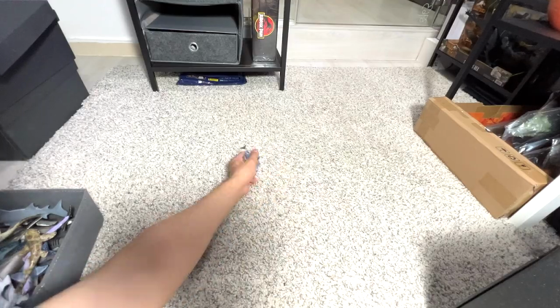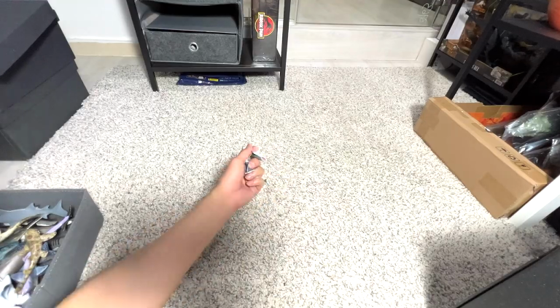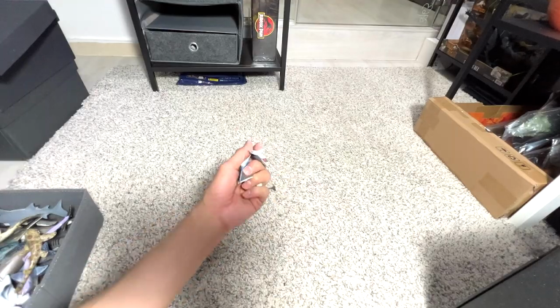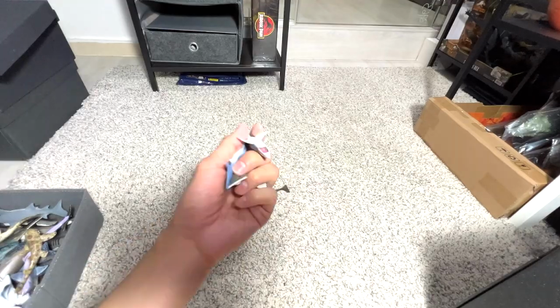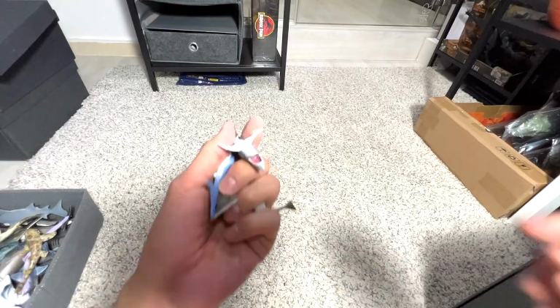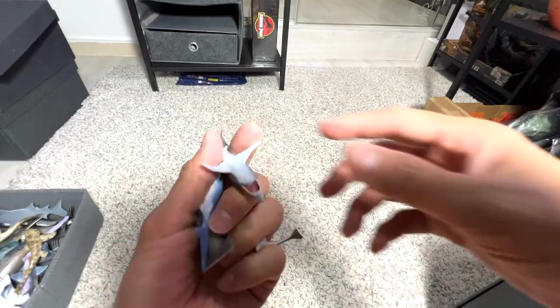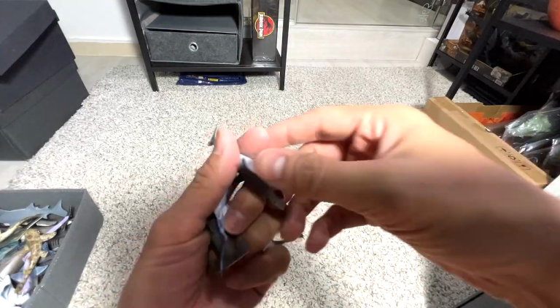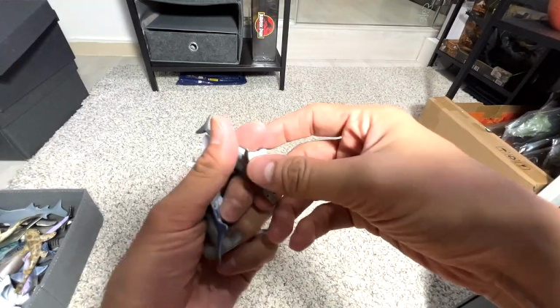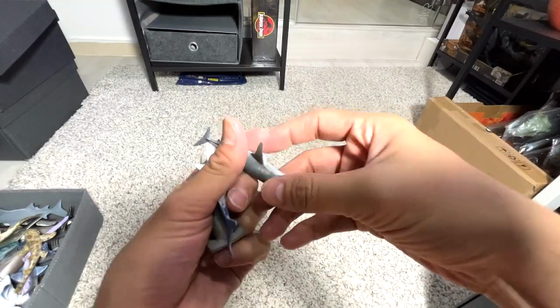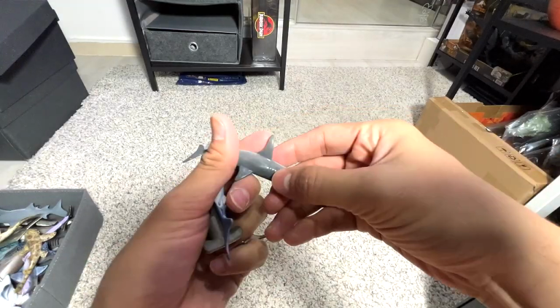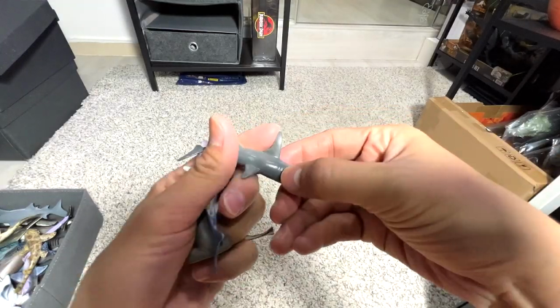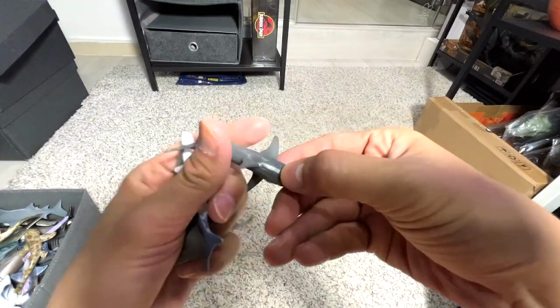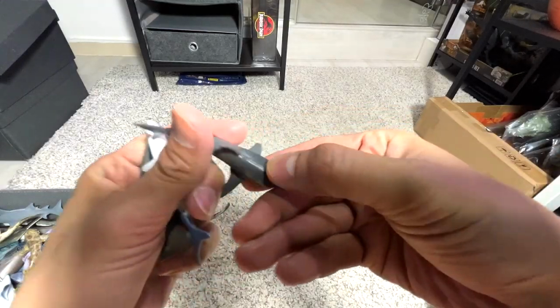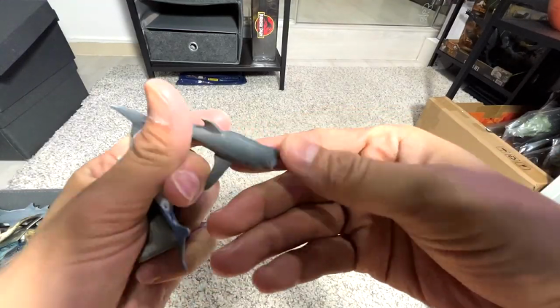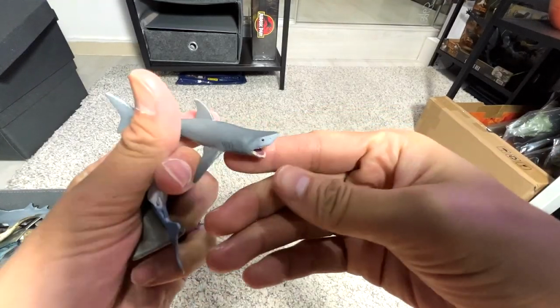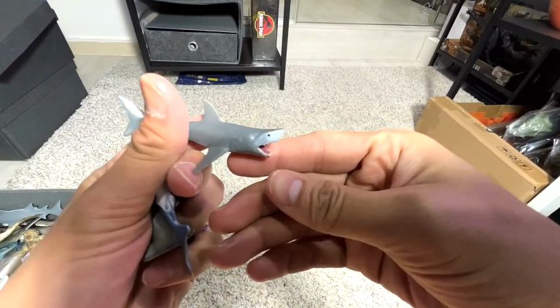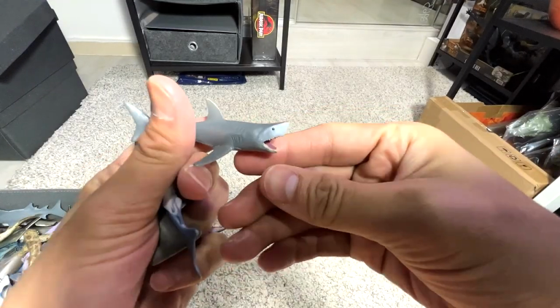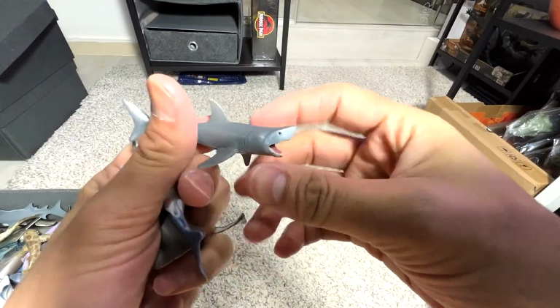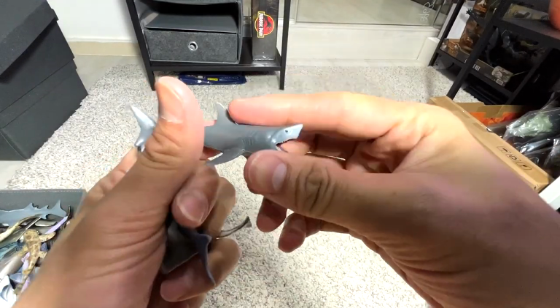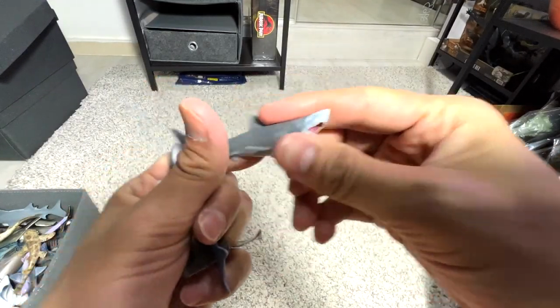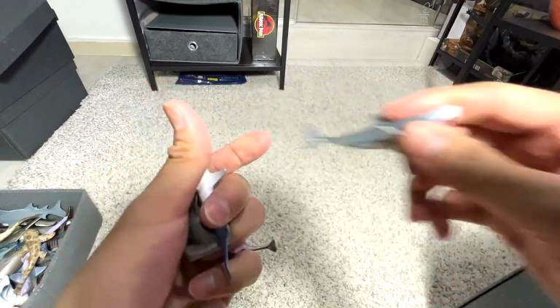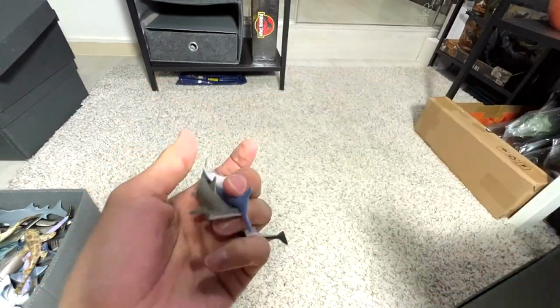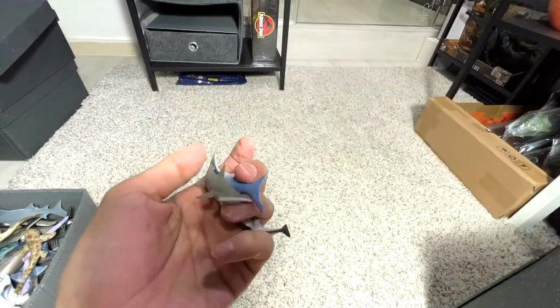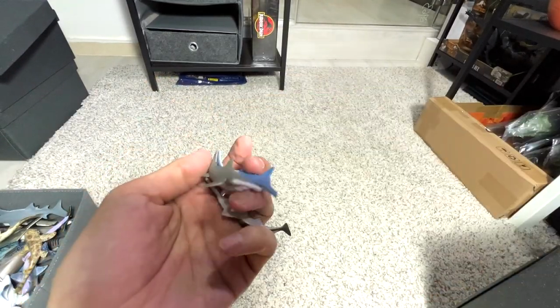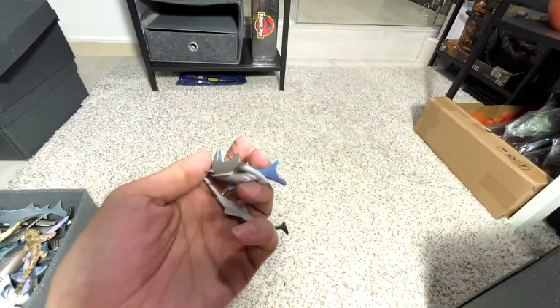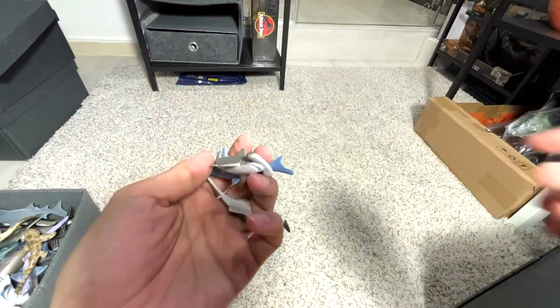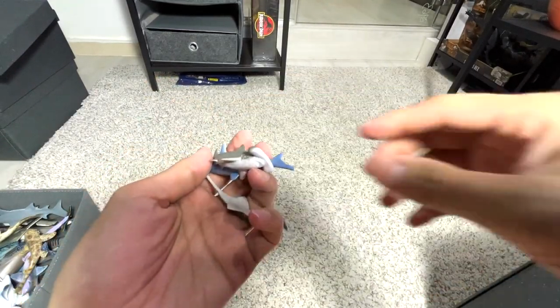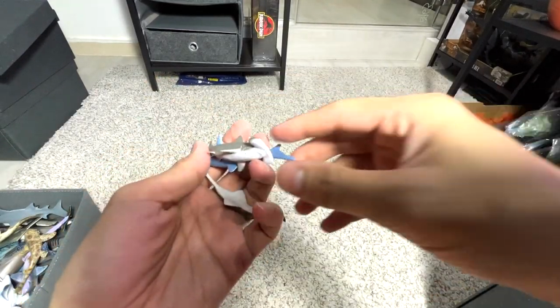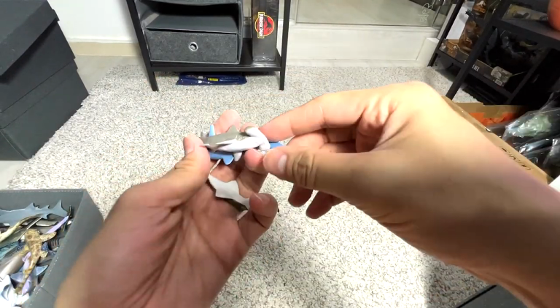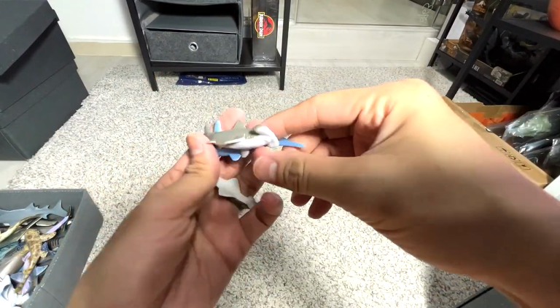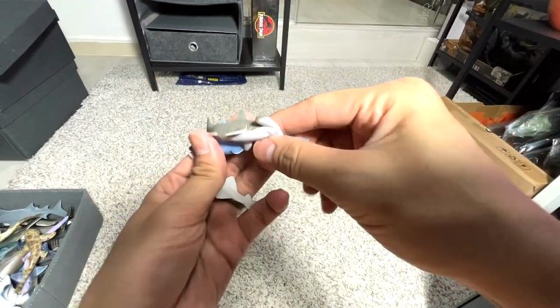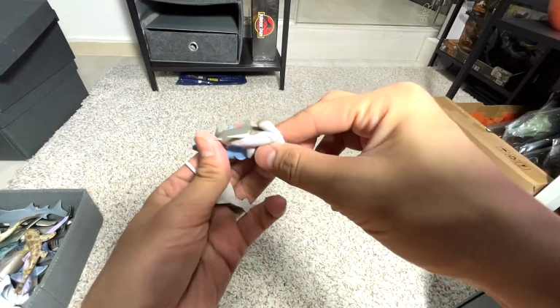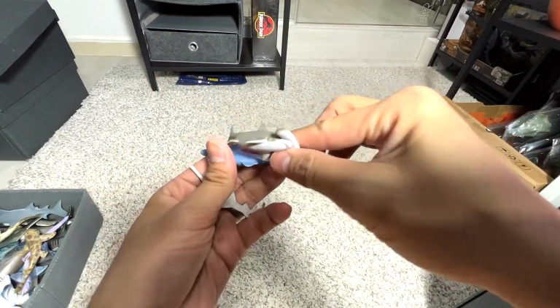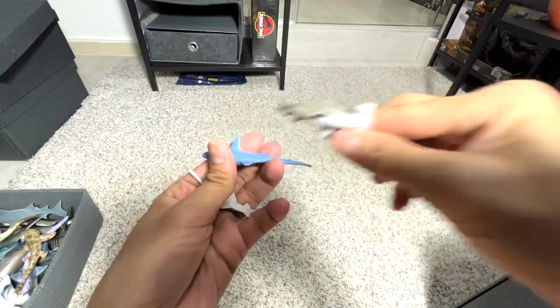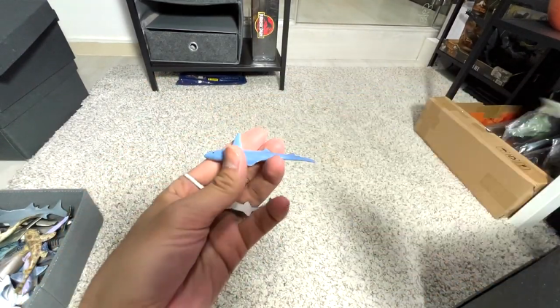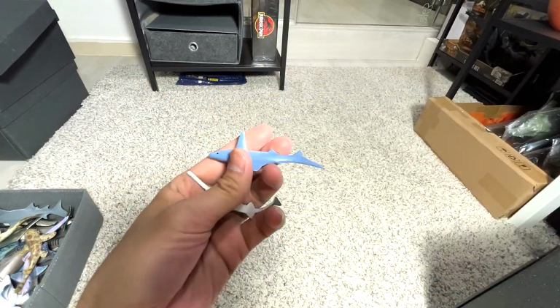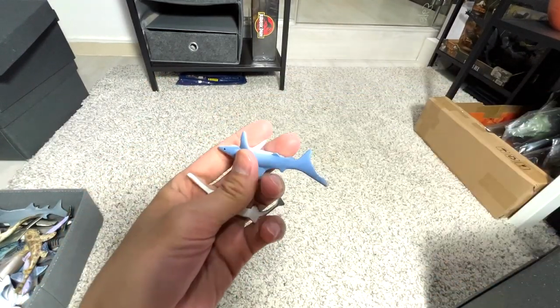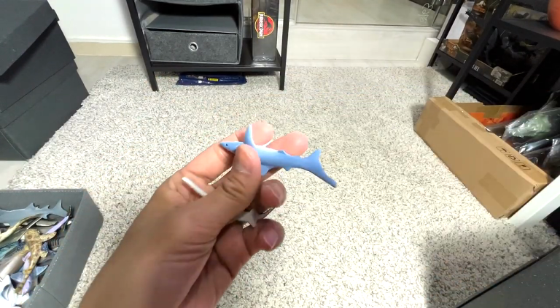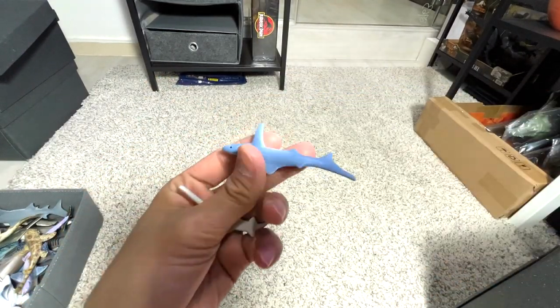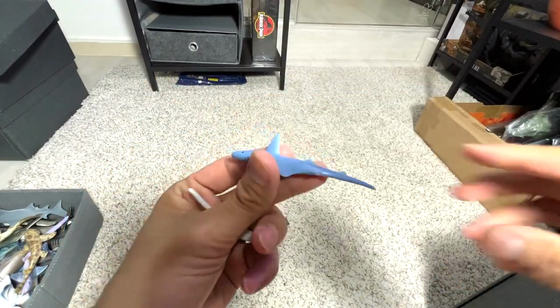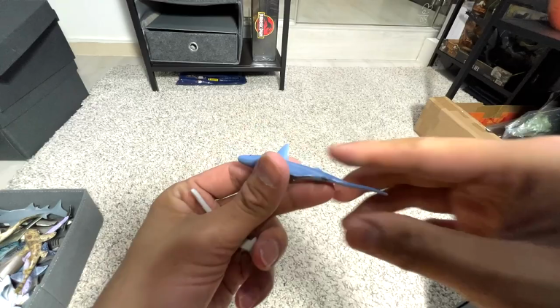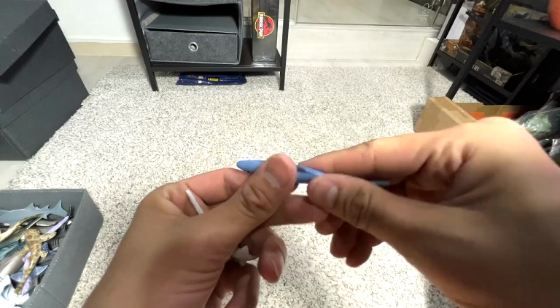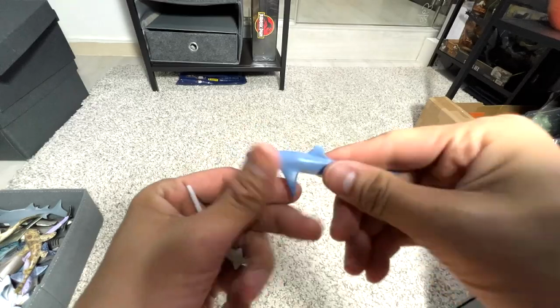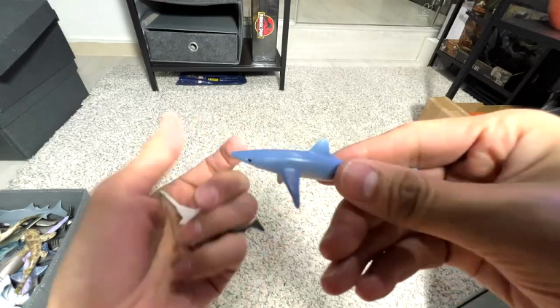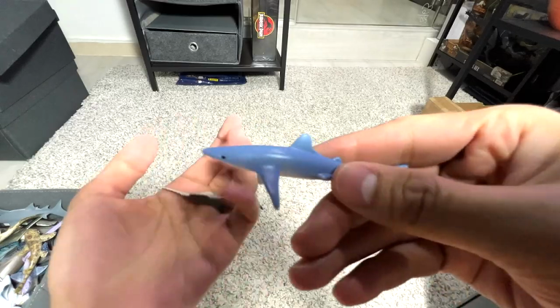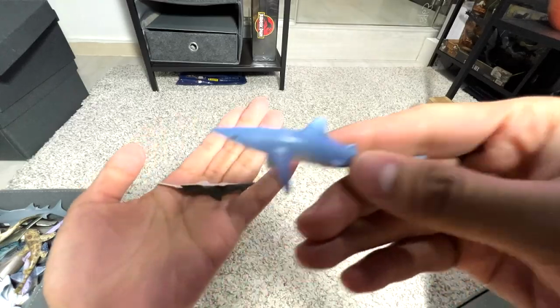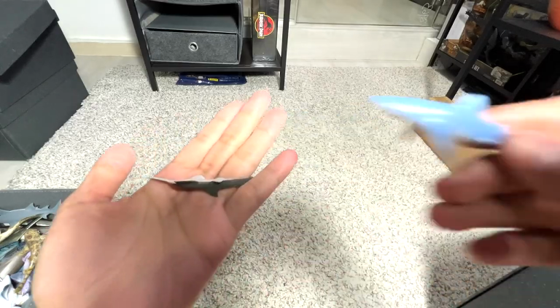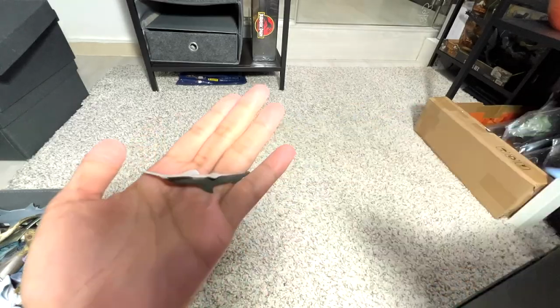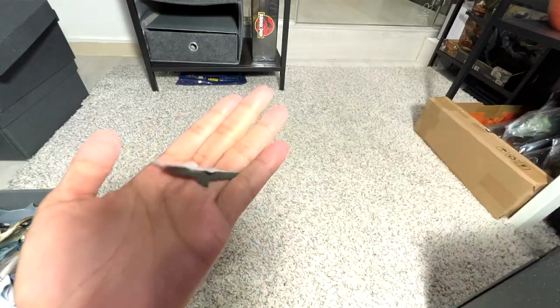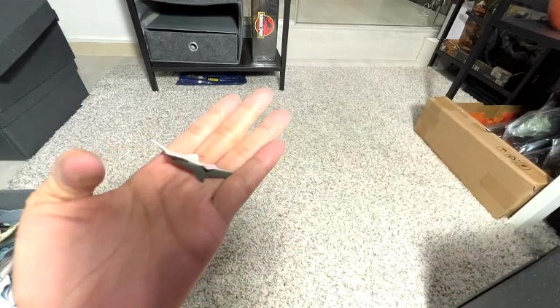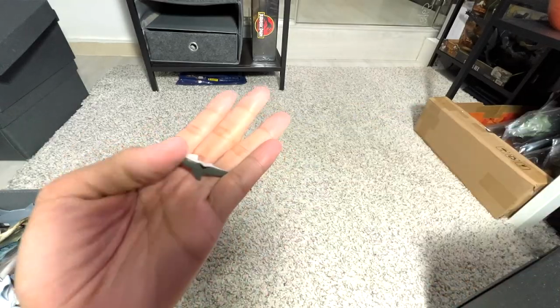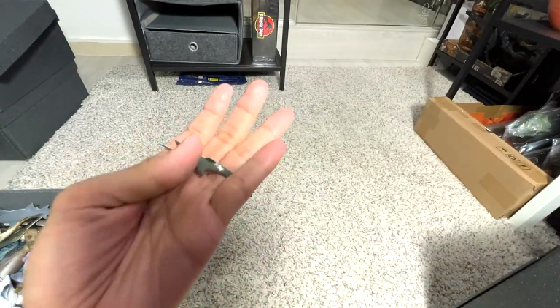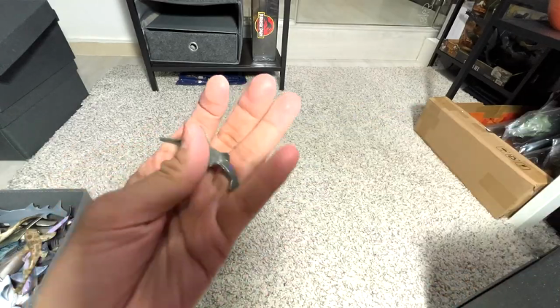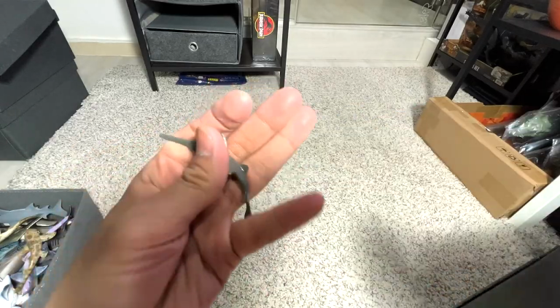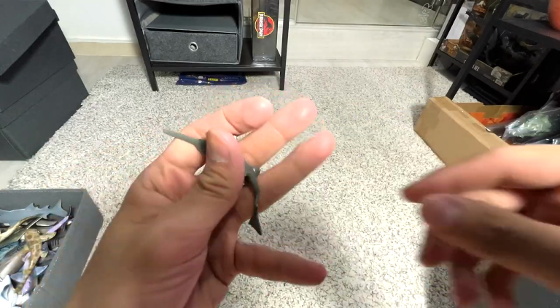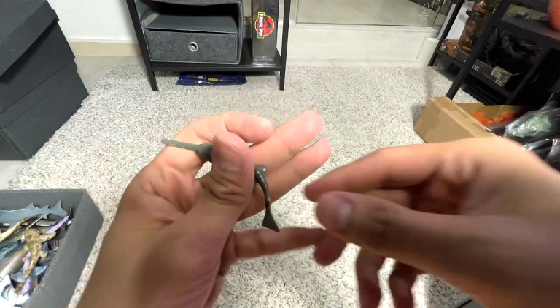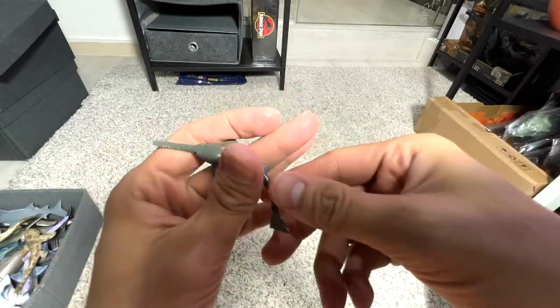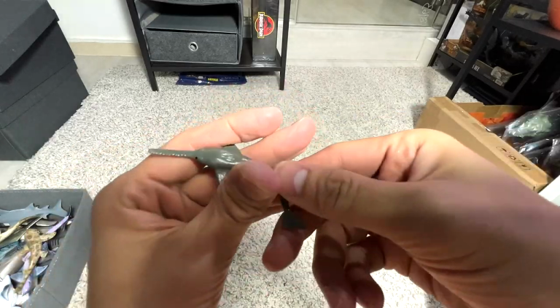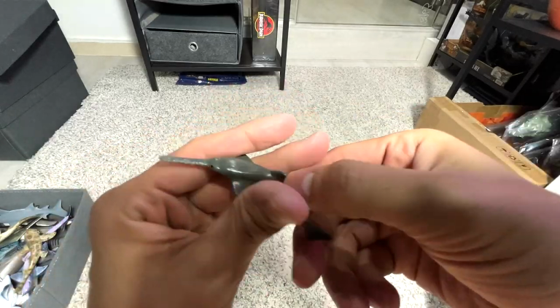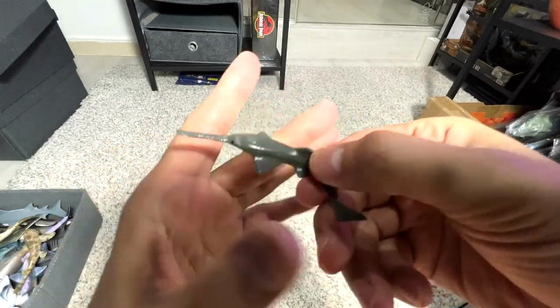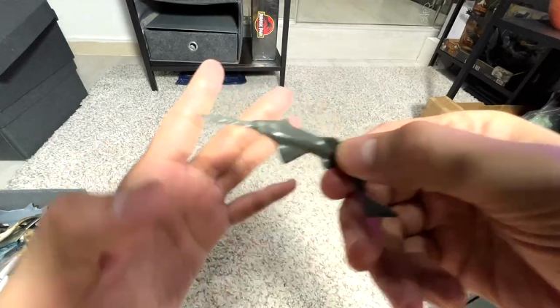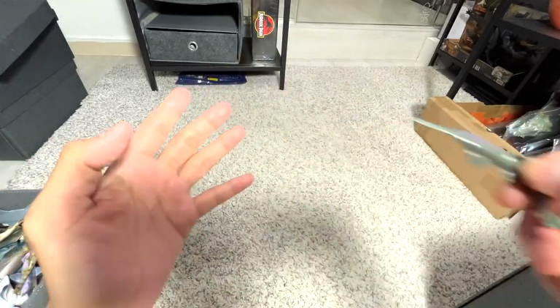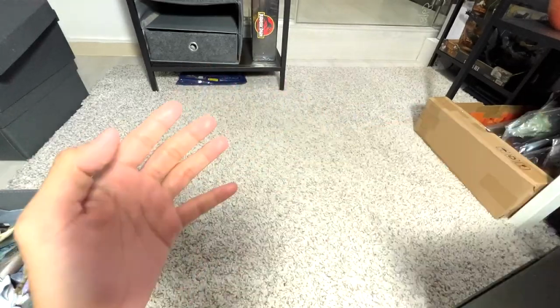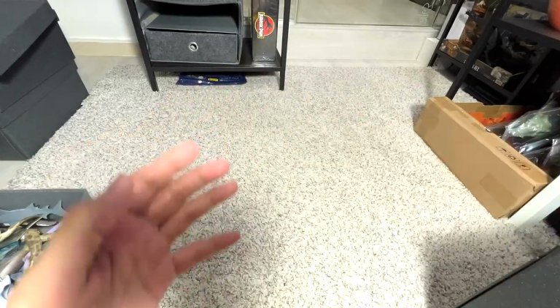There are four minifigures right here — great white, hammerhead, blue shark or mako shark, and sawfish.